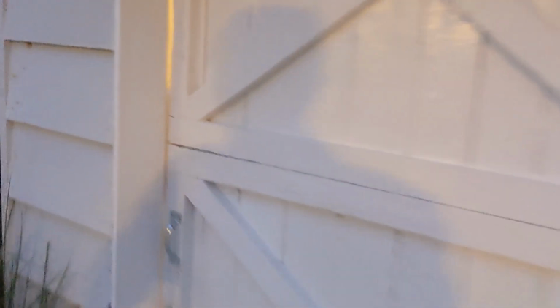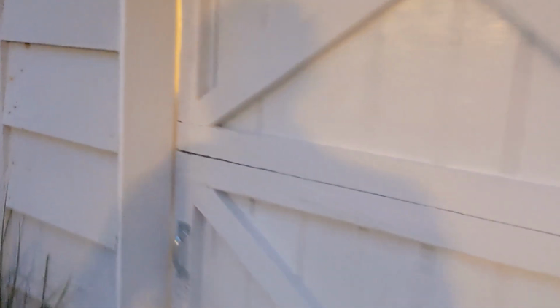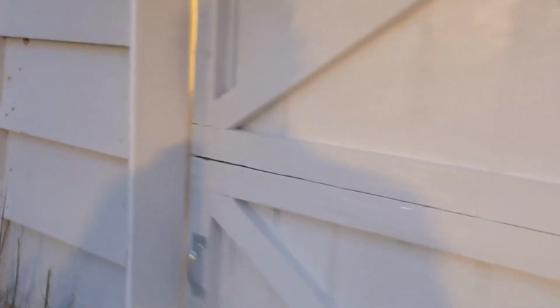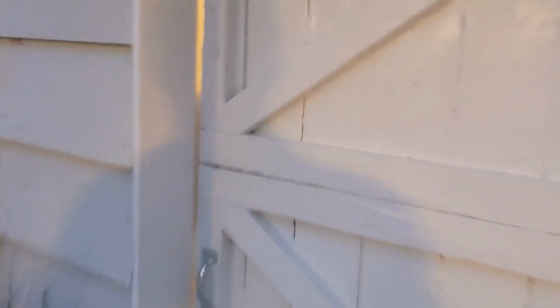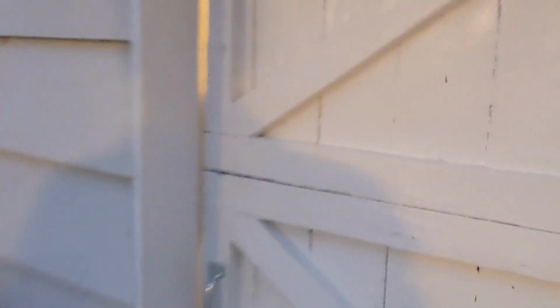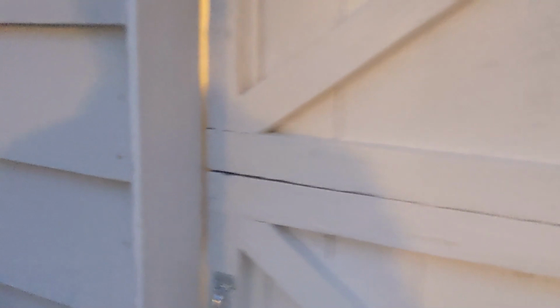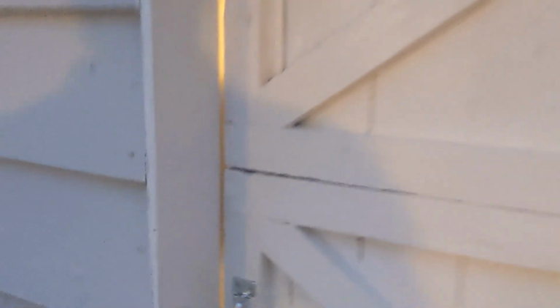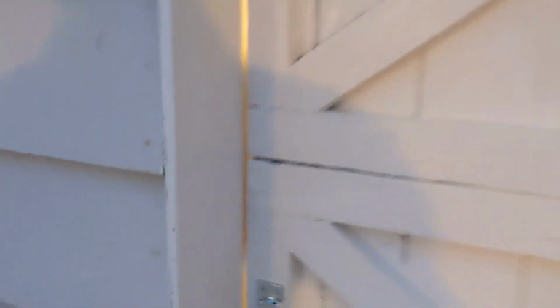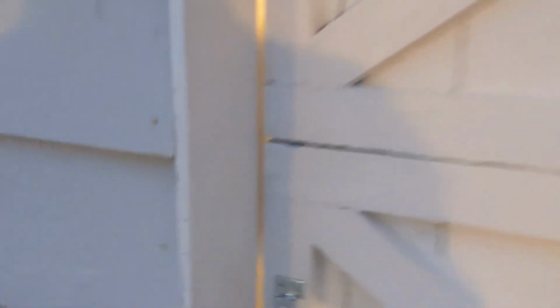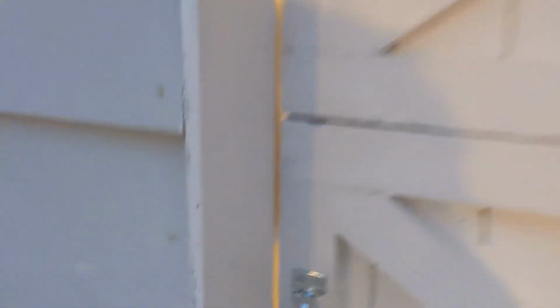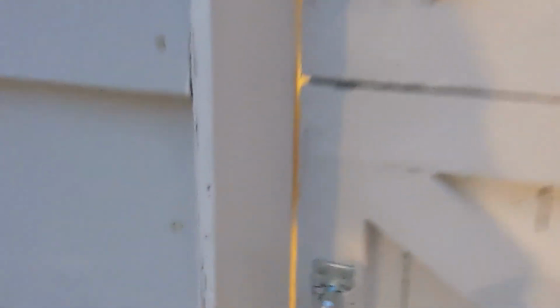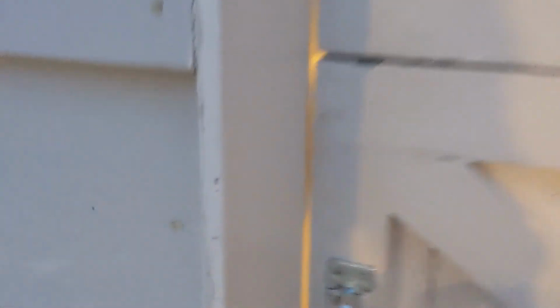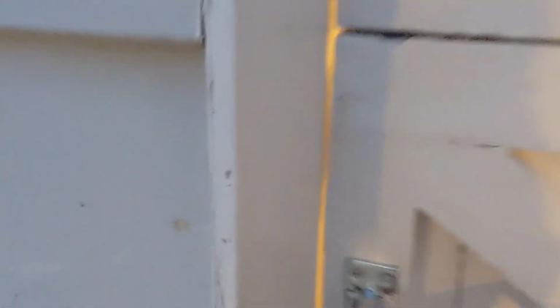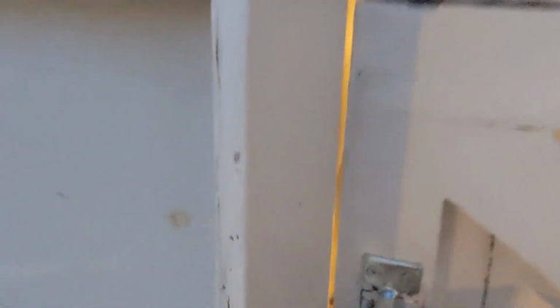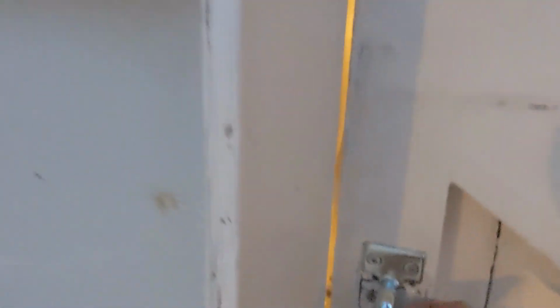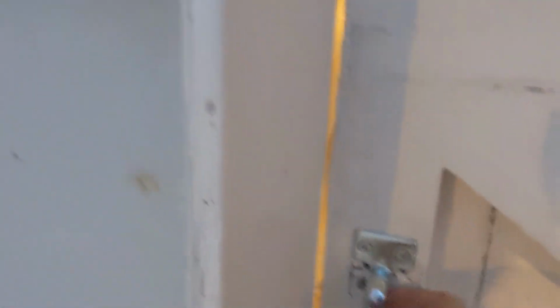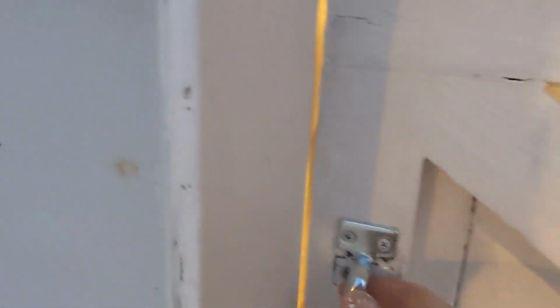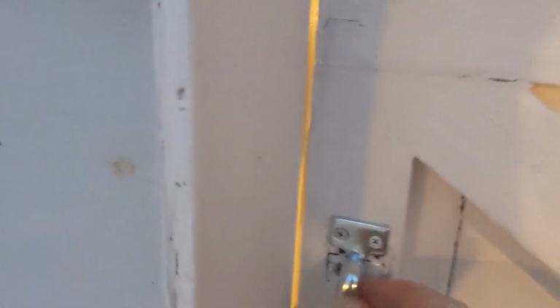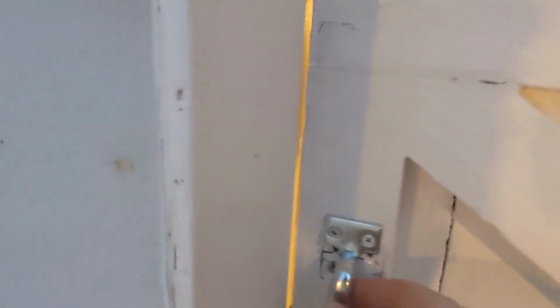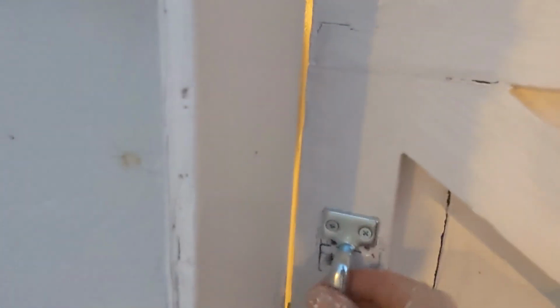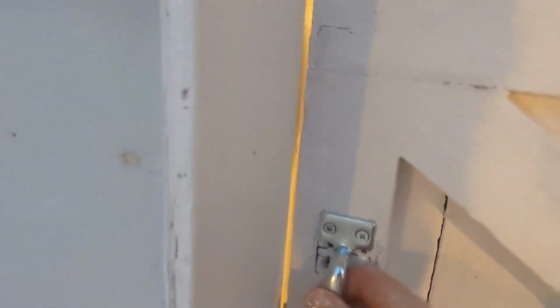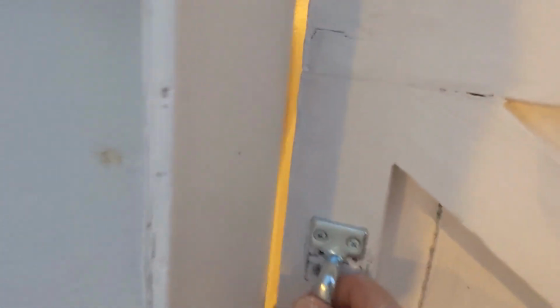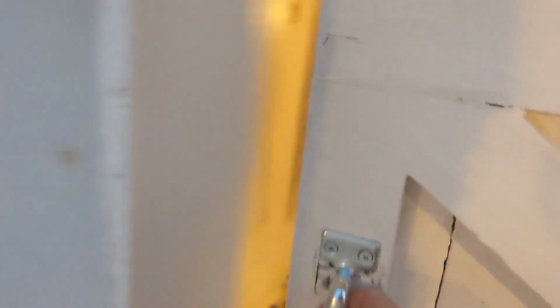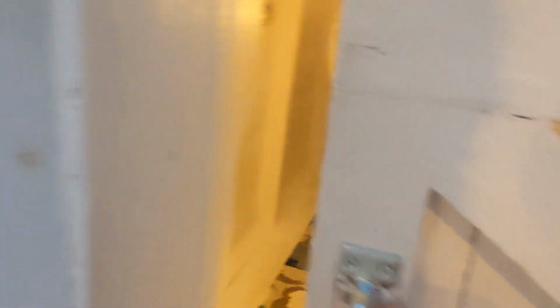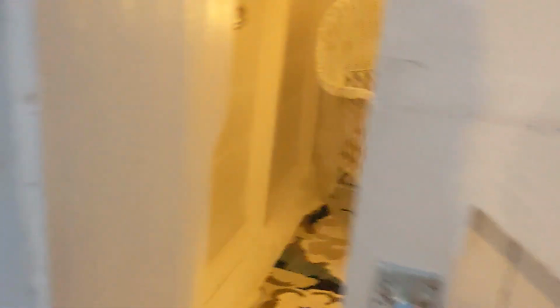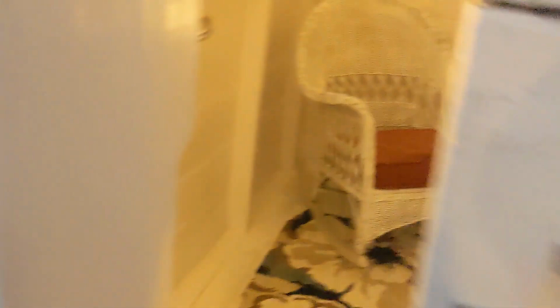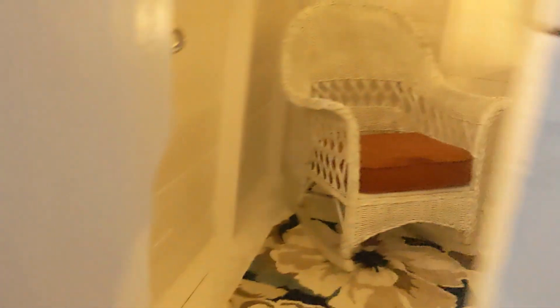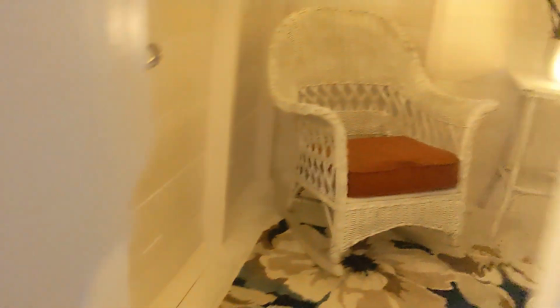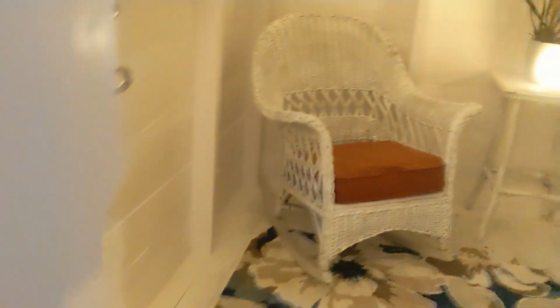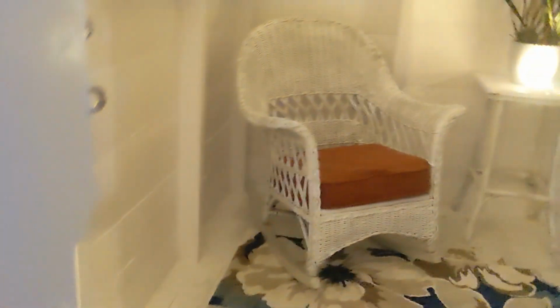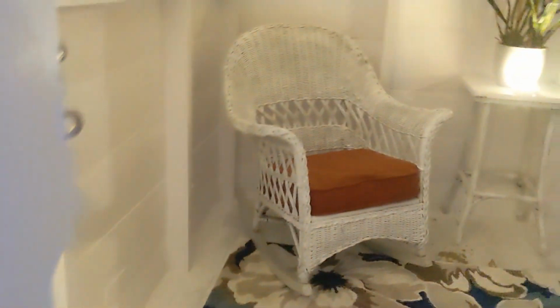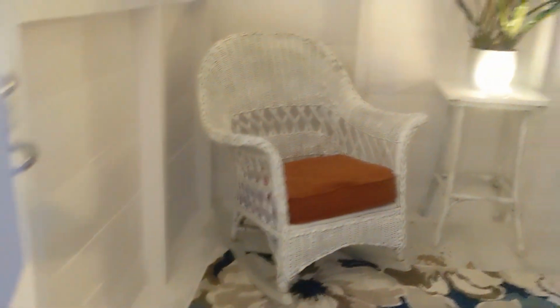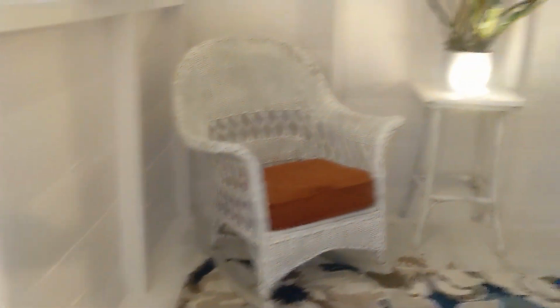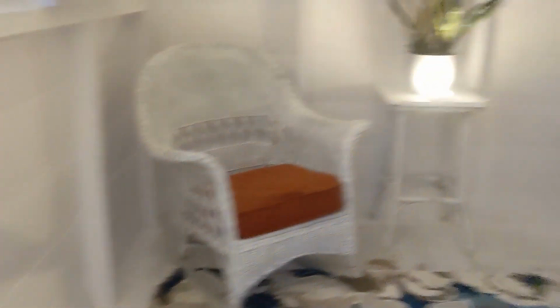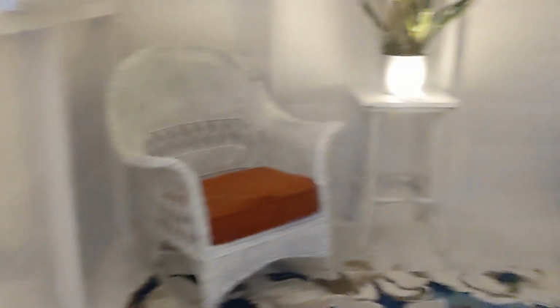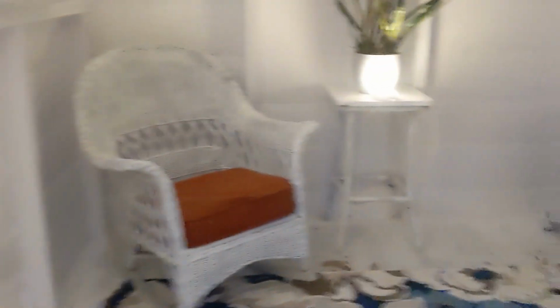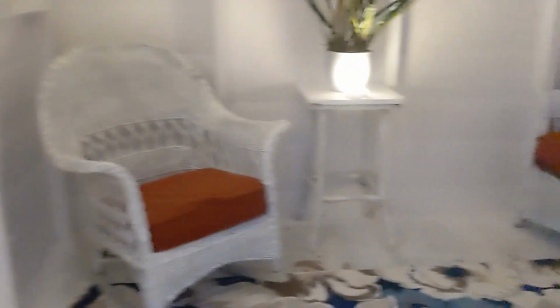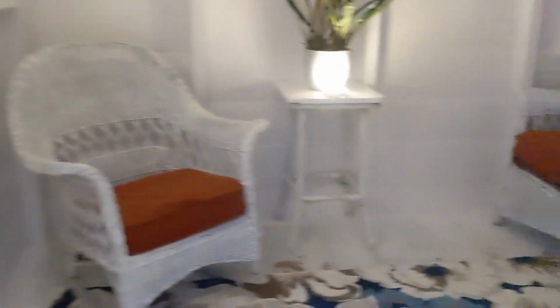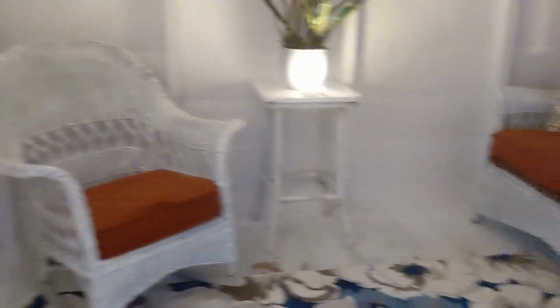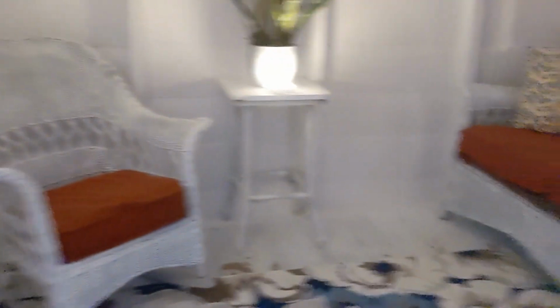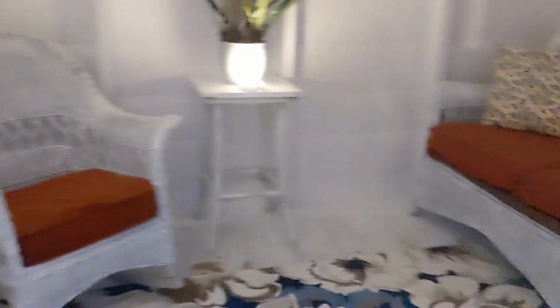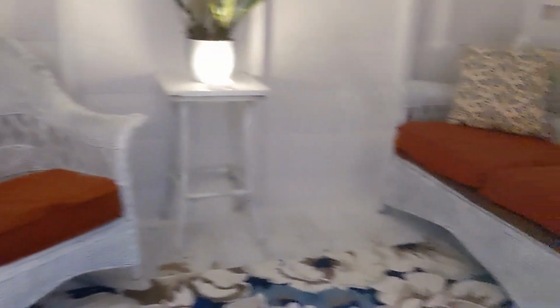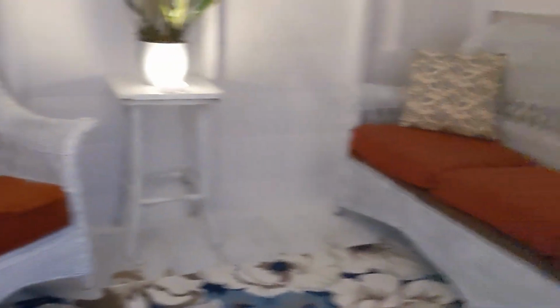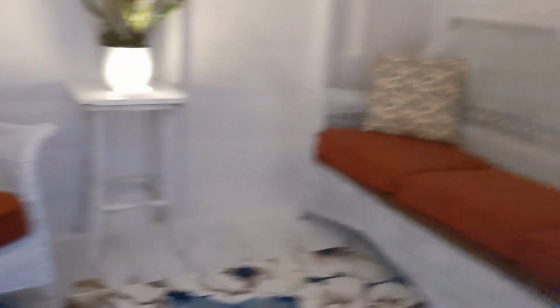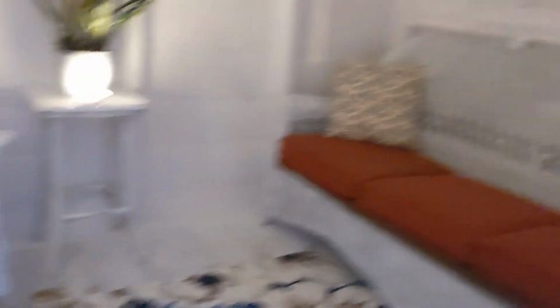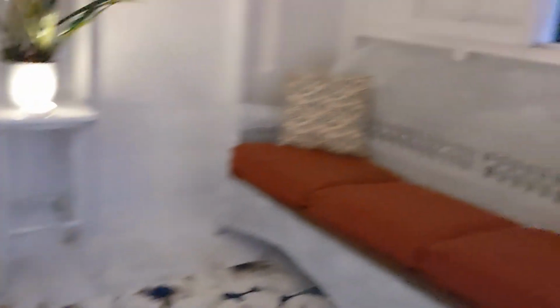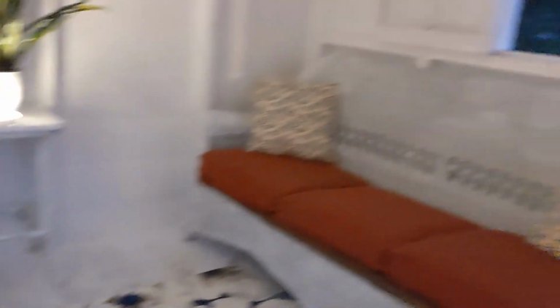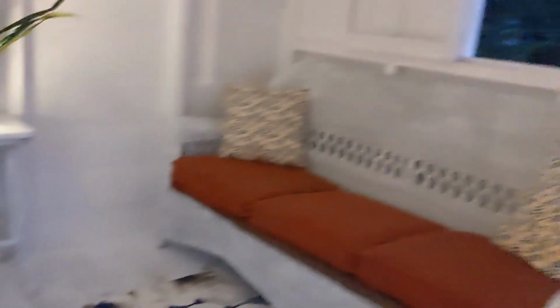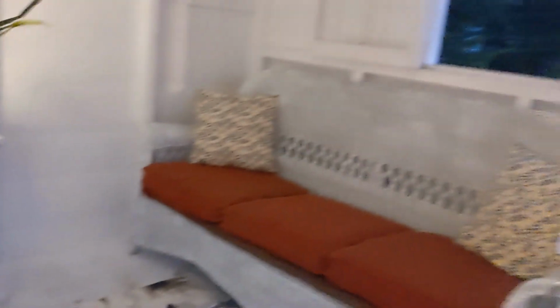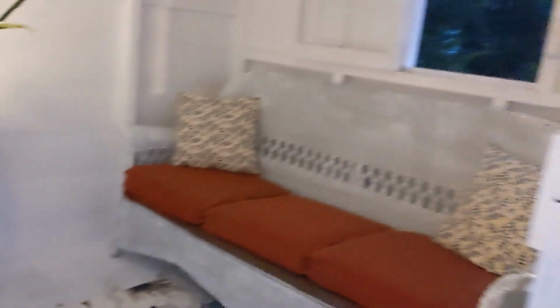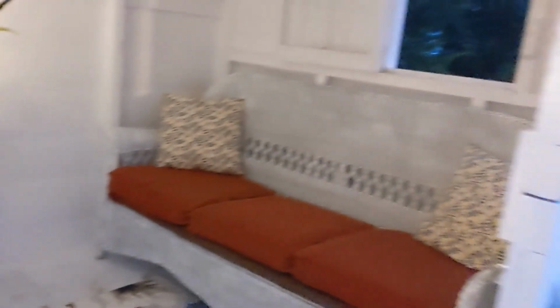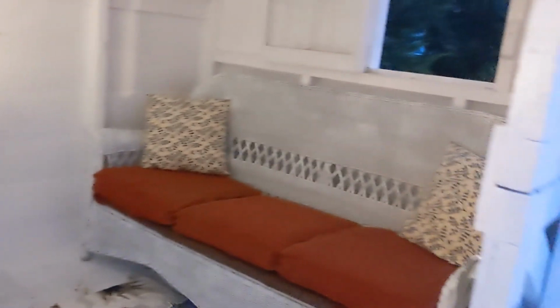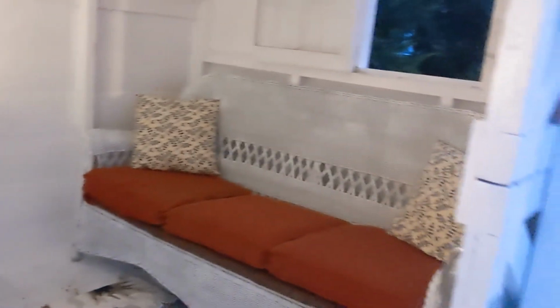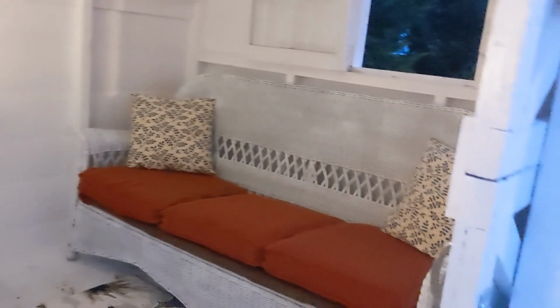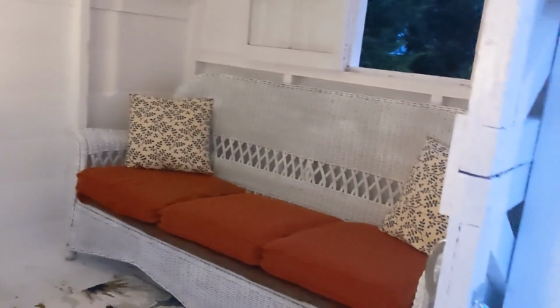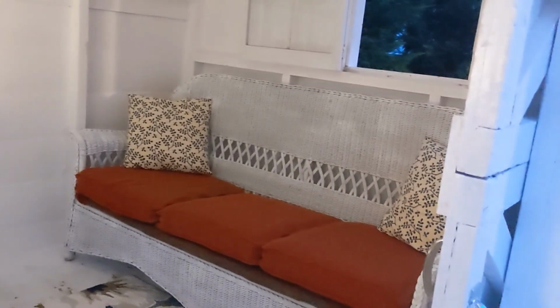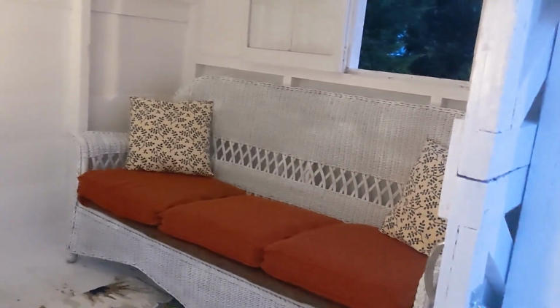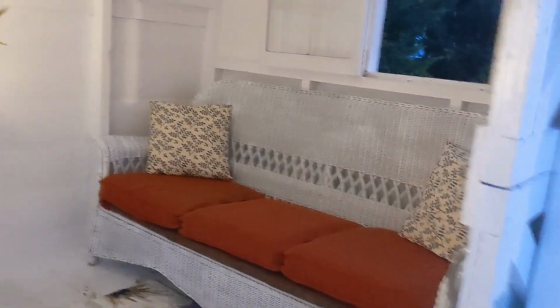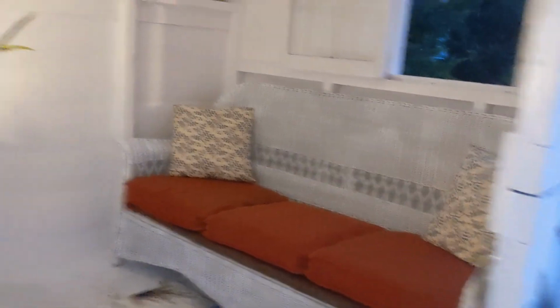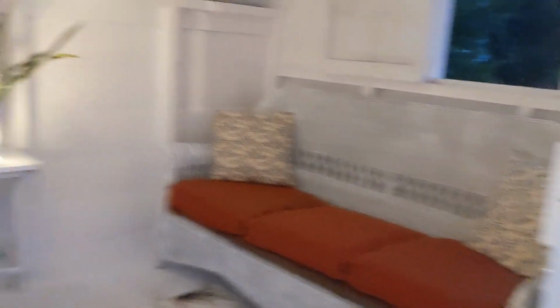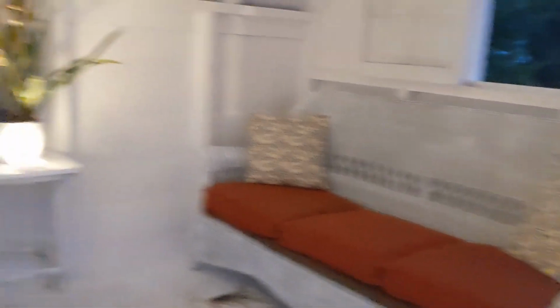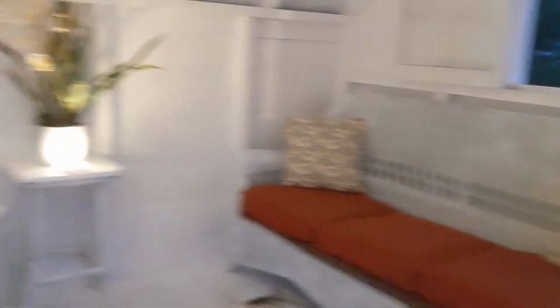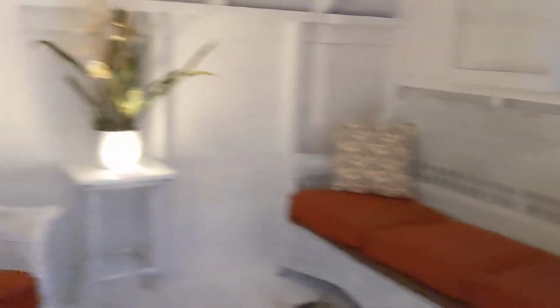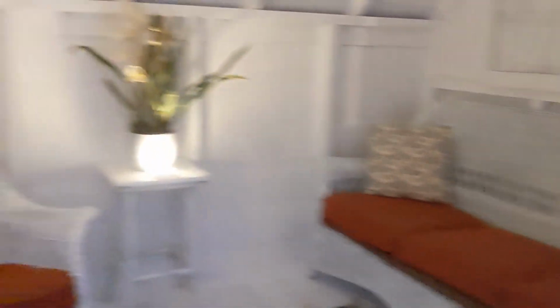We've got the new cabana — extra seating. Very nice.